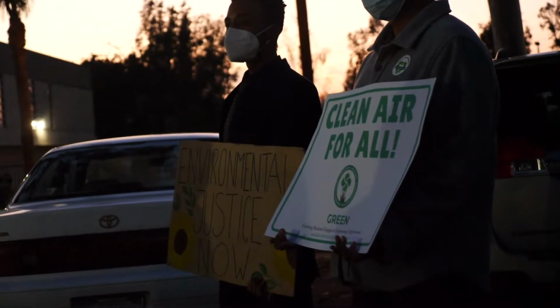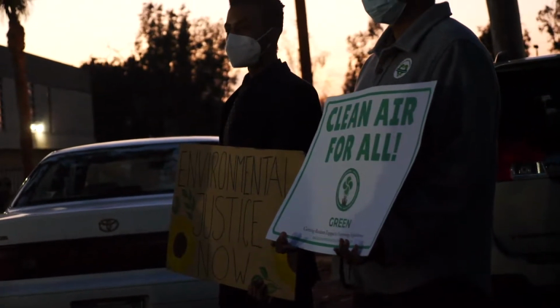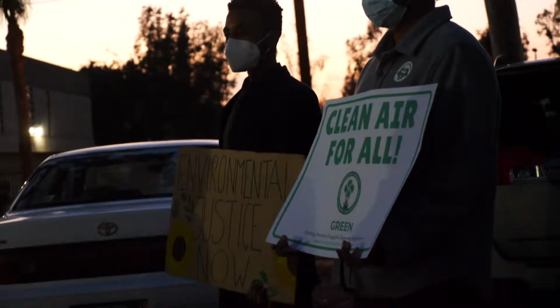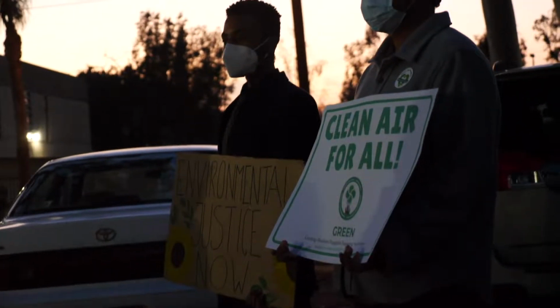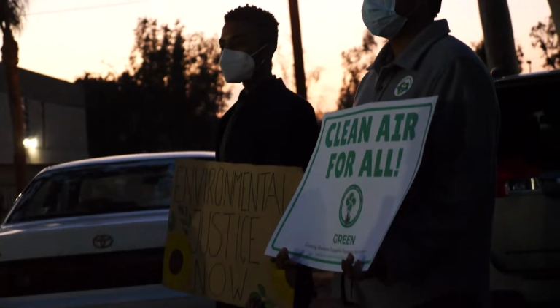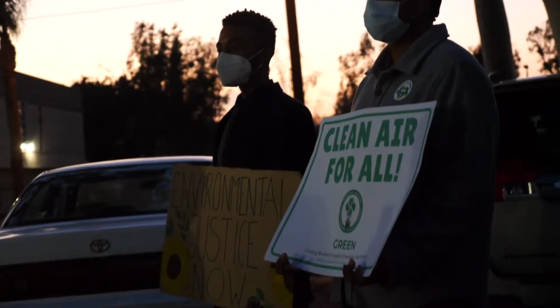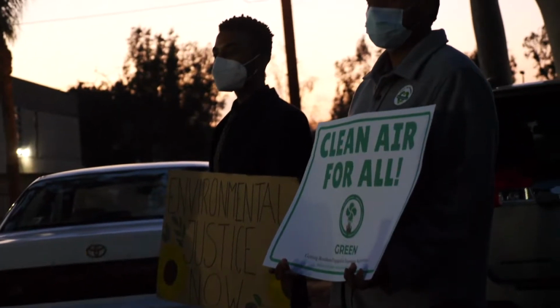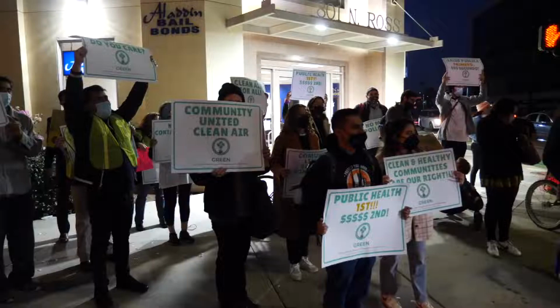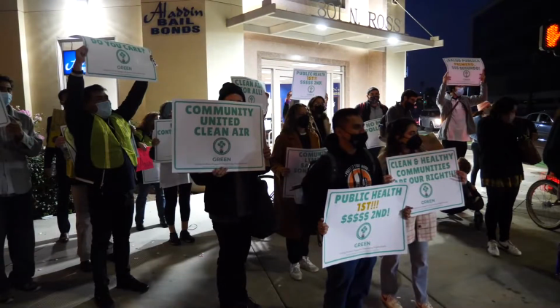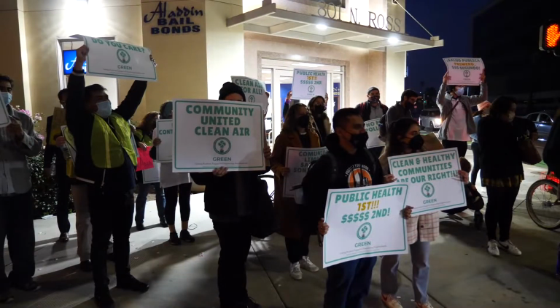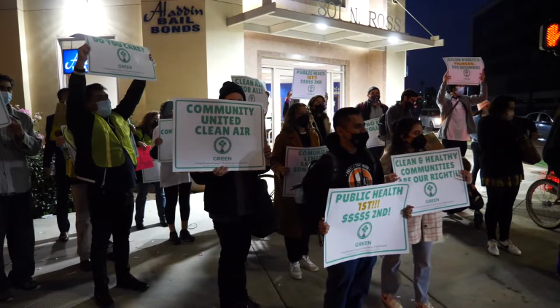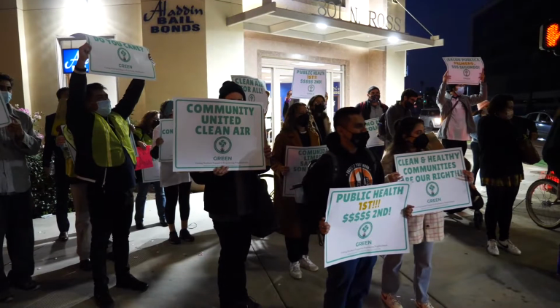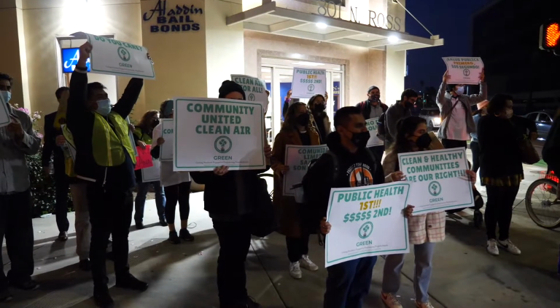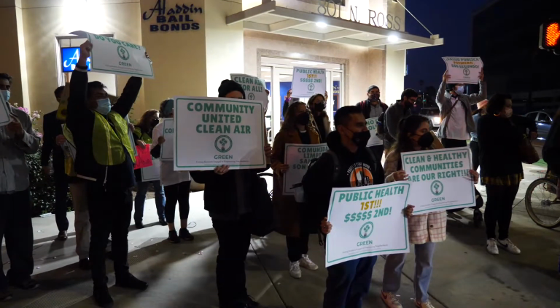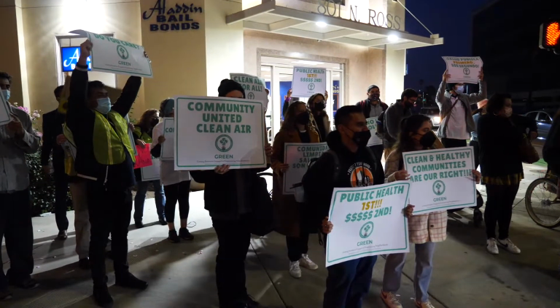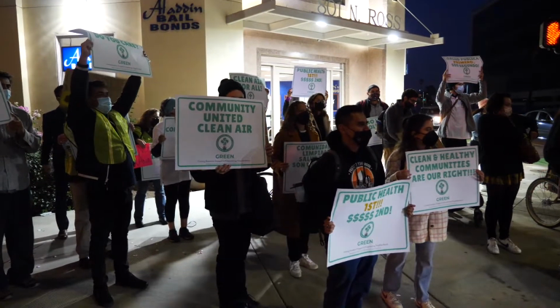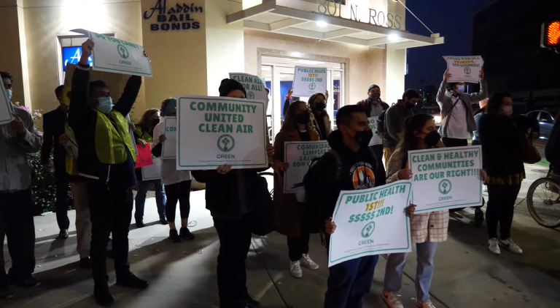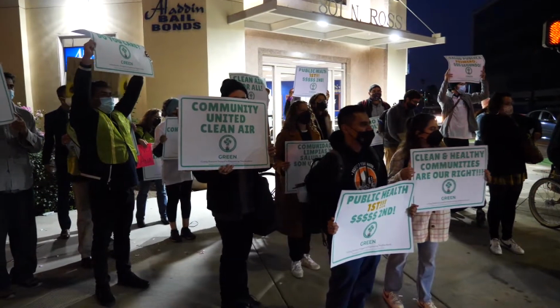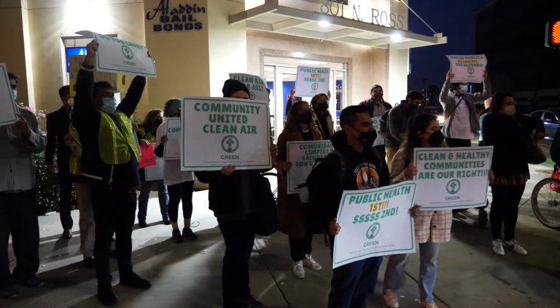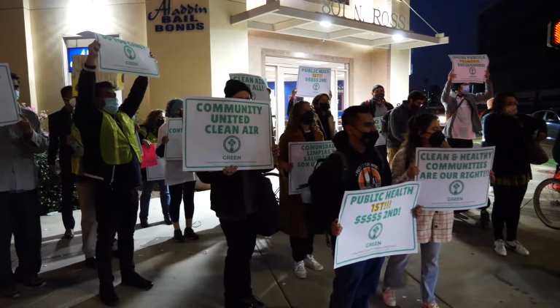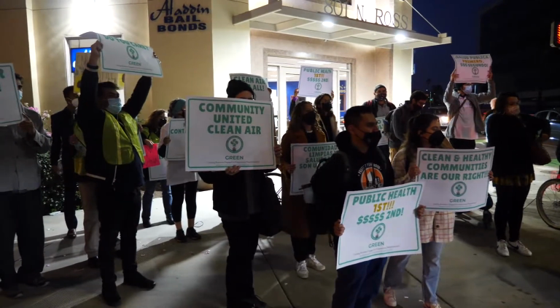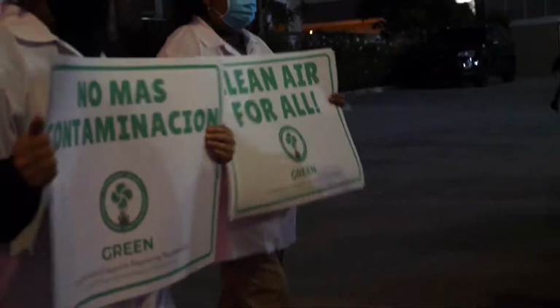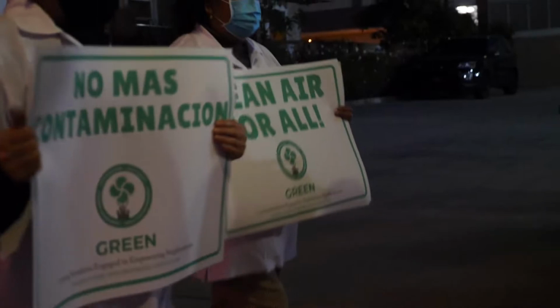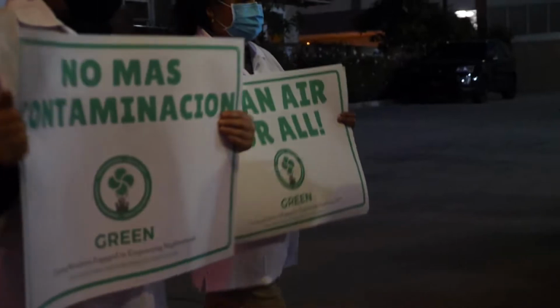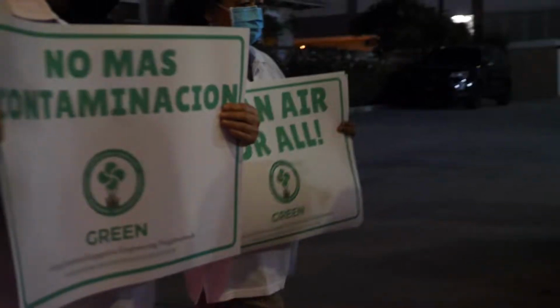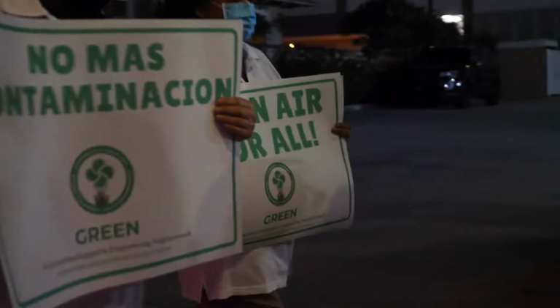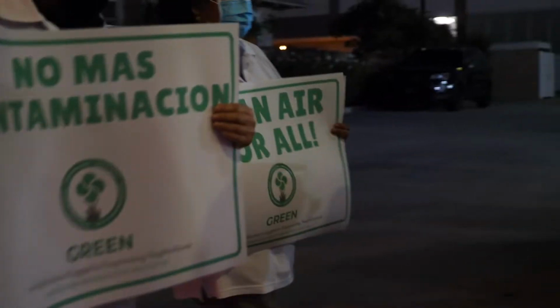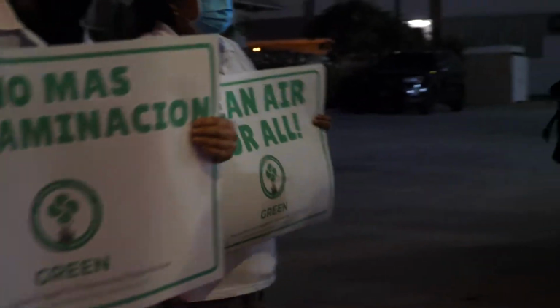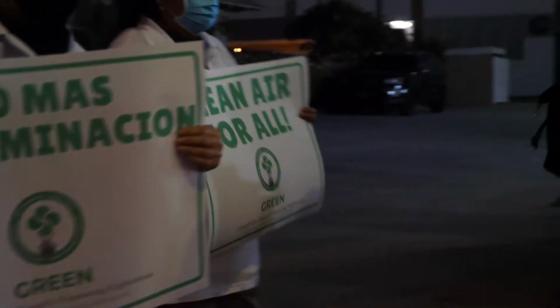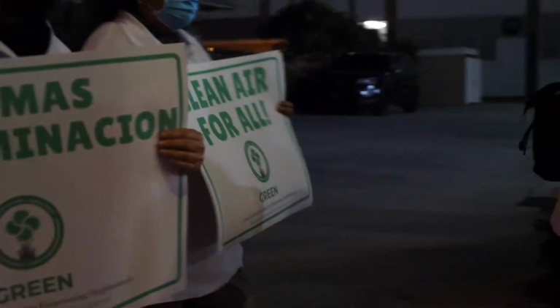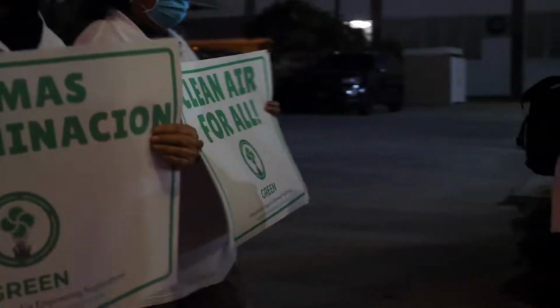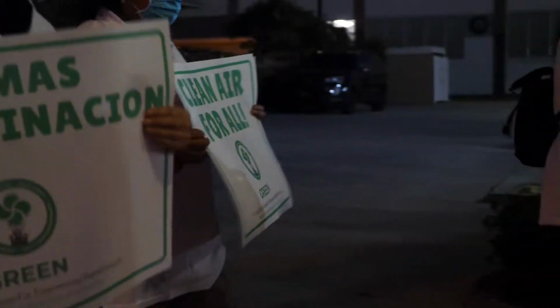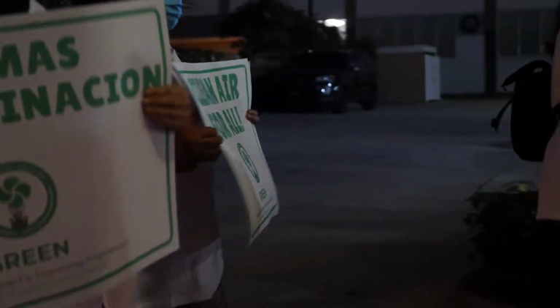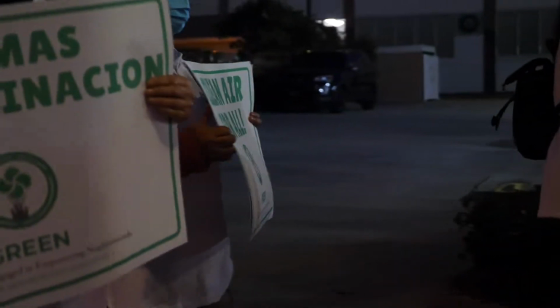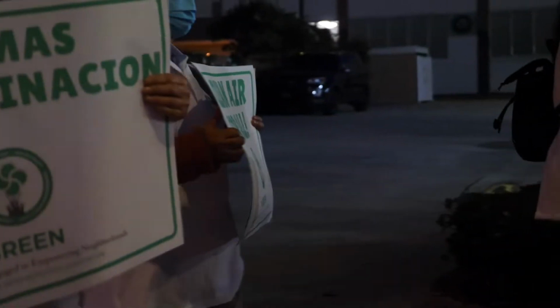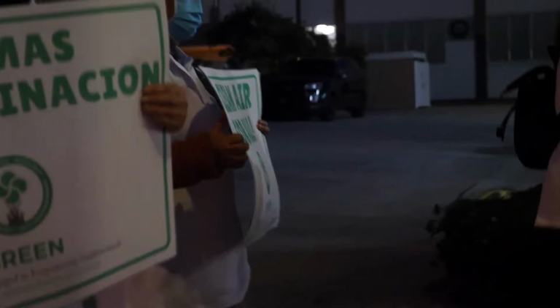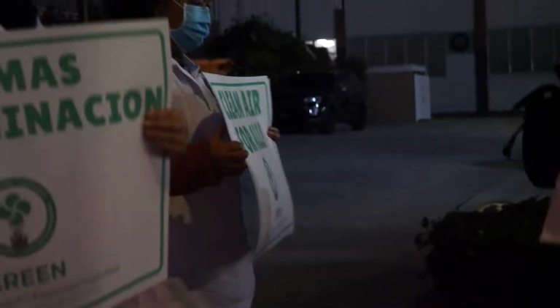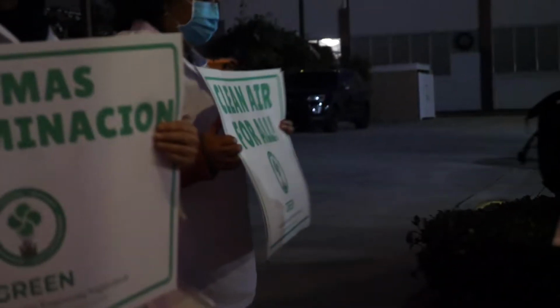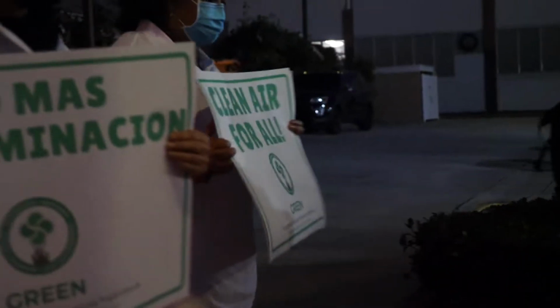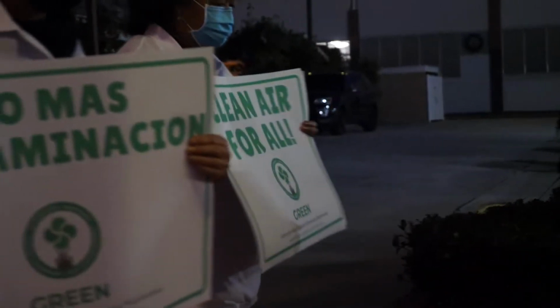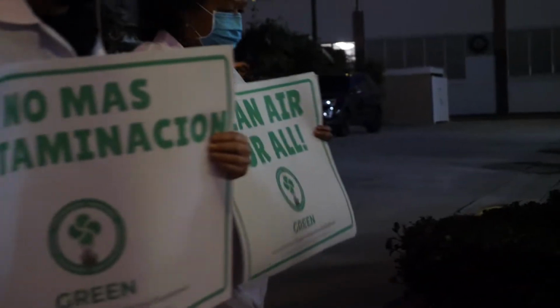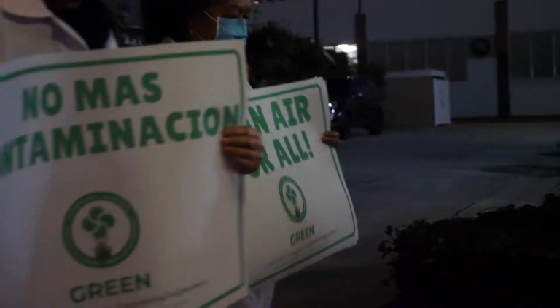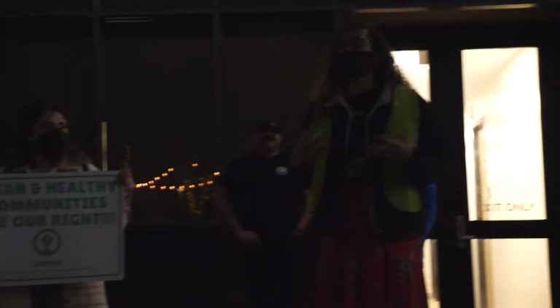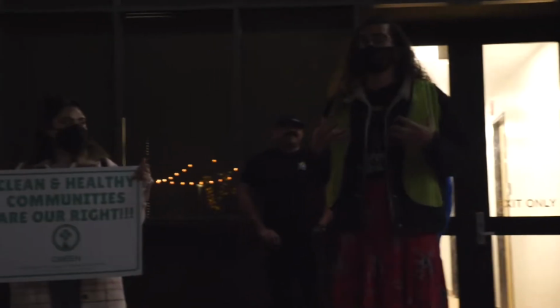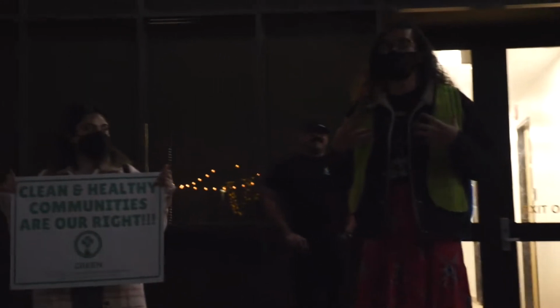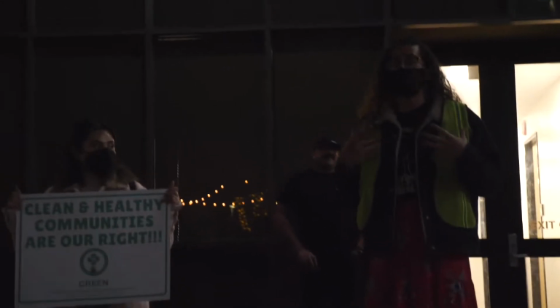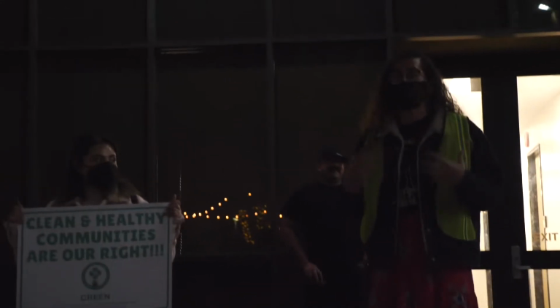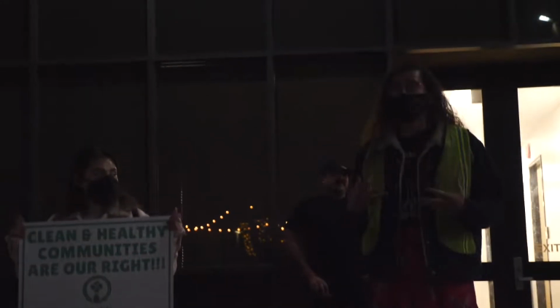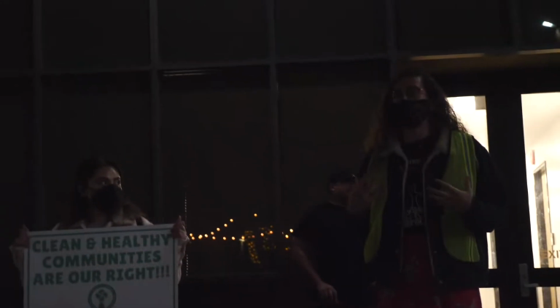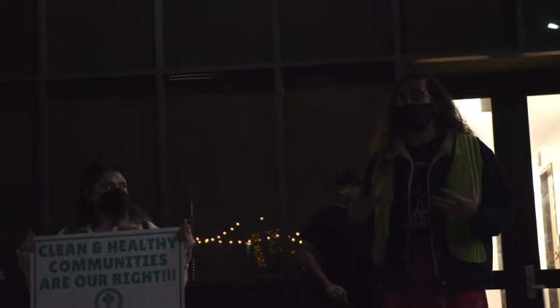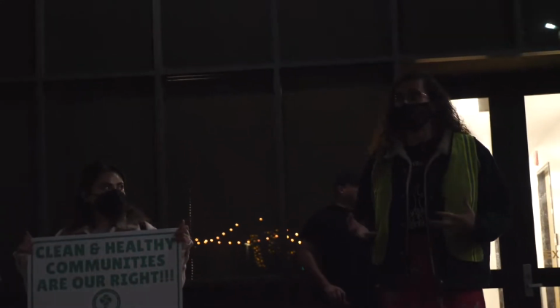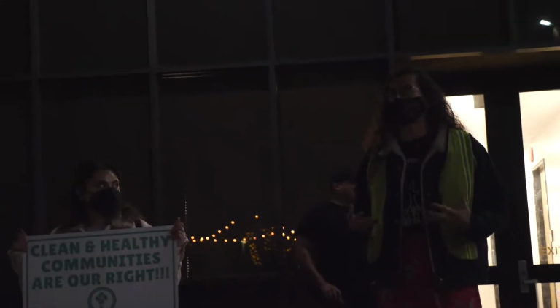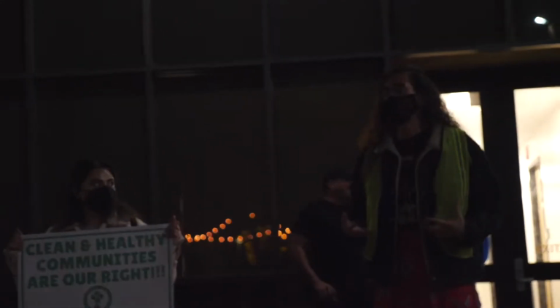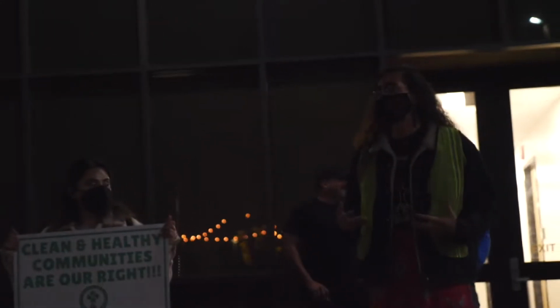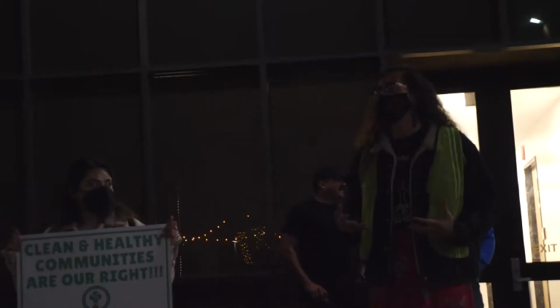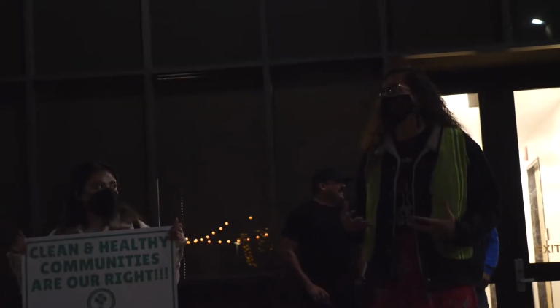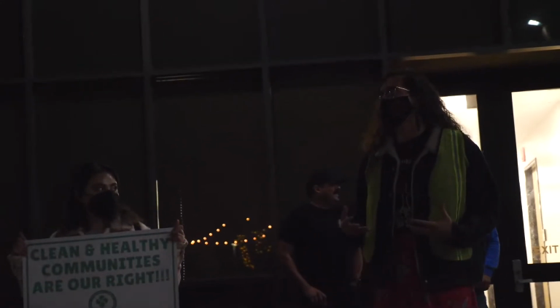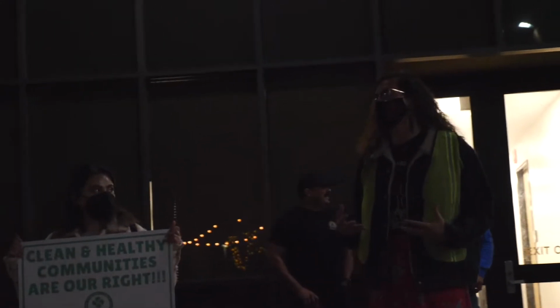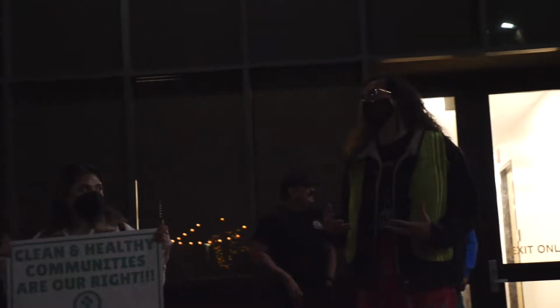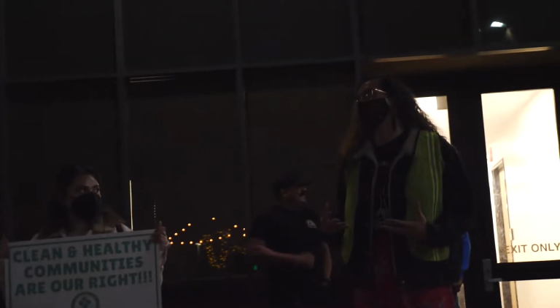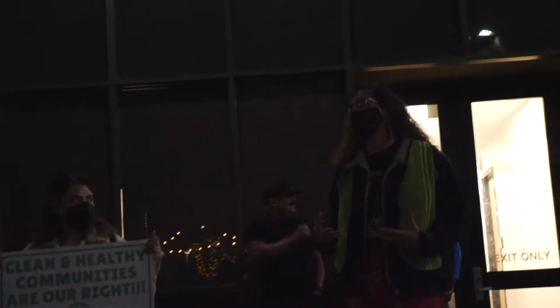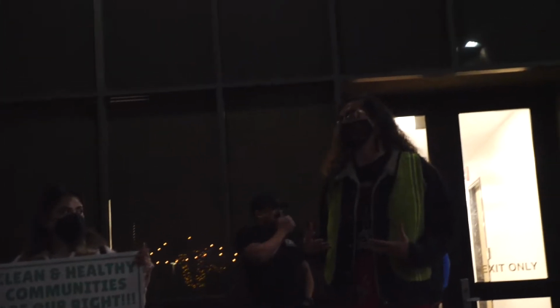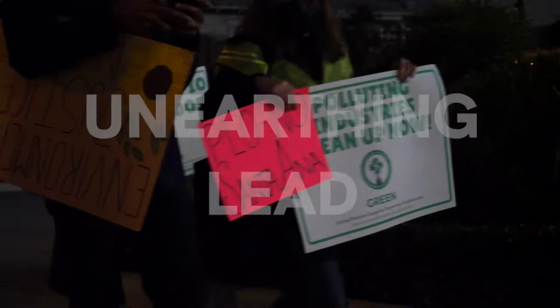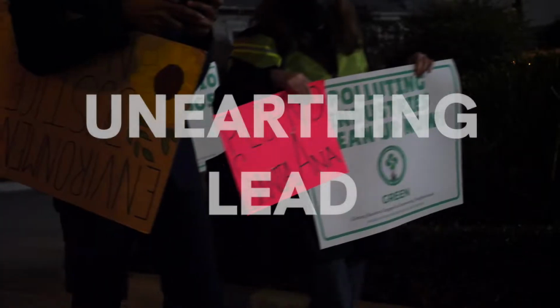We're here at City Council and this is where we're going to make public comment in person to fight for environmental justice and the general plan.